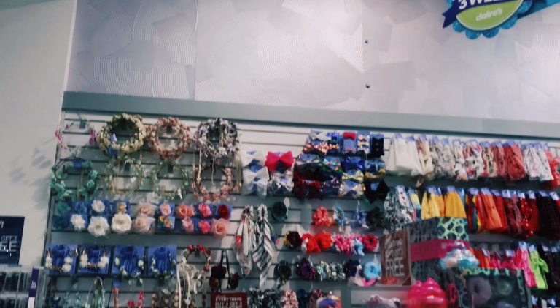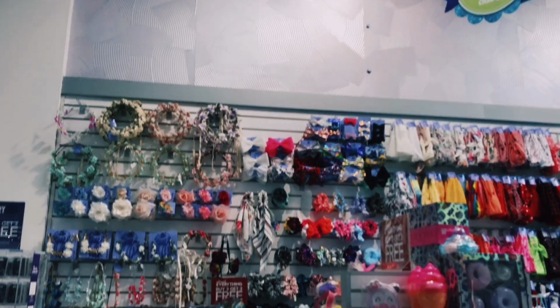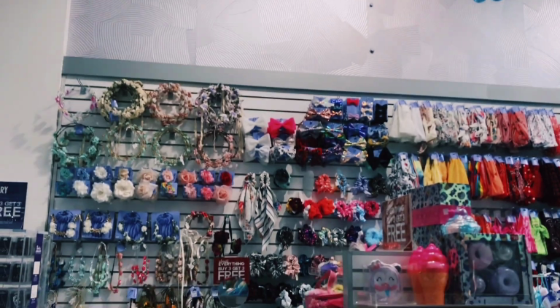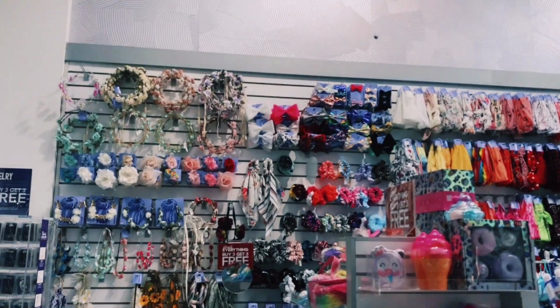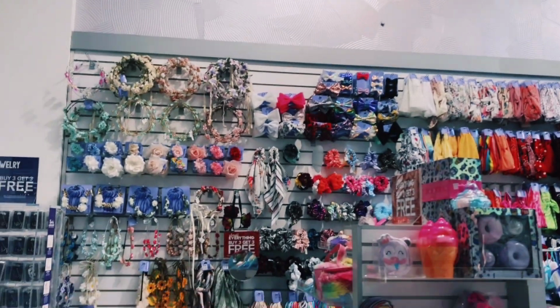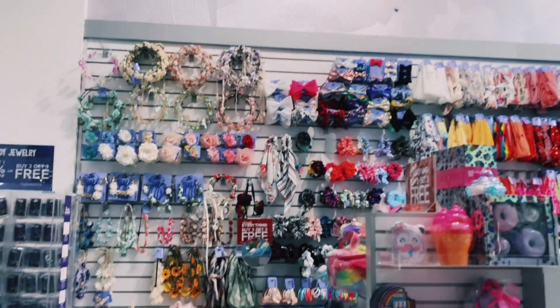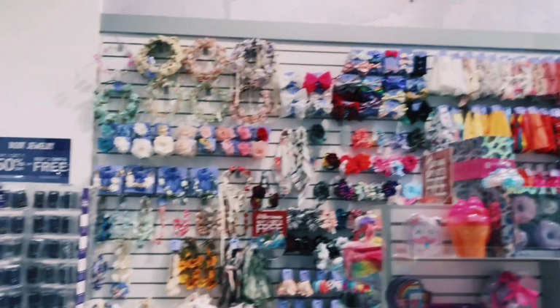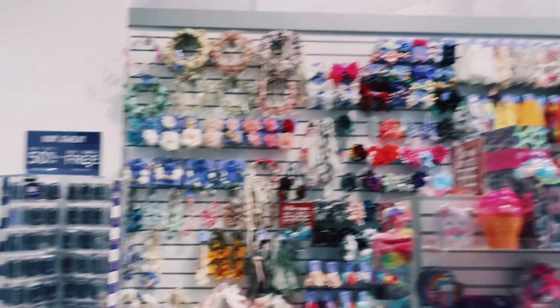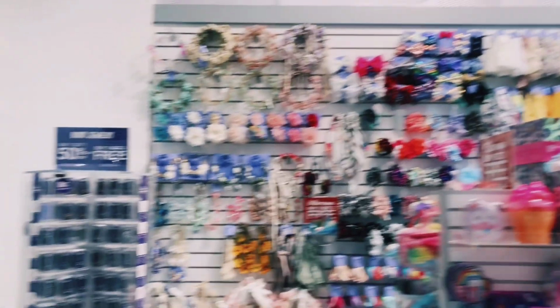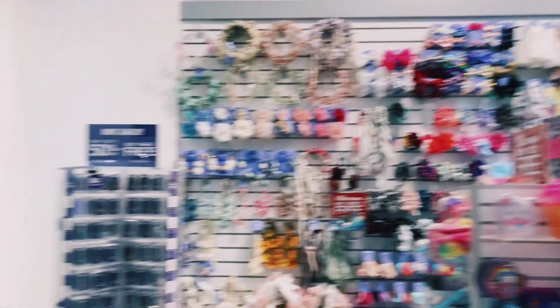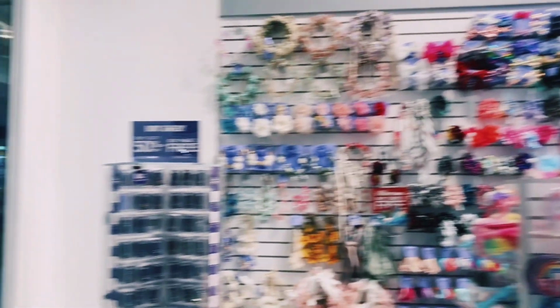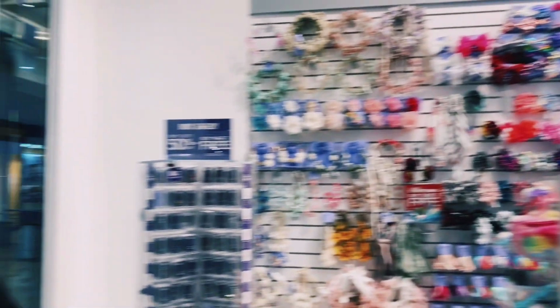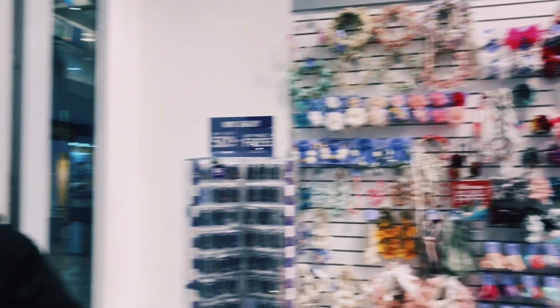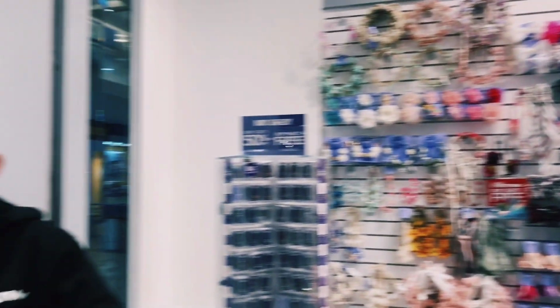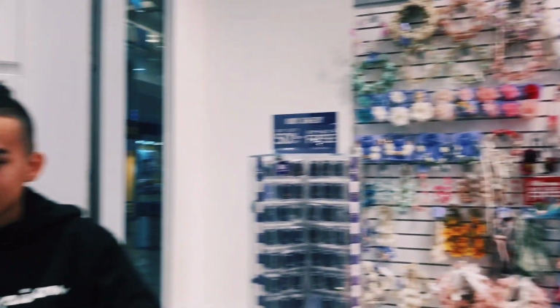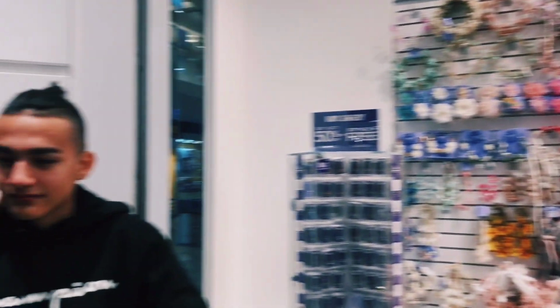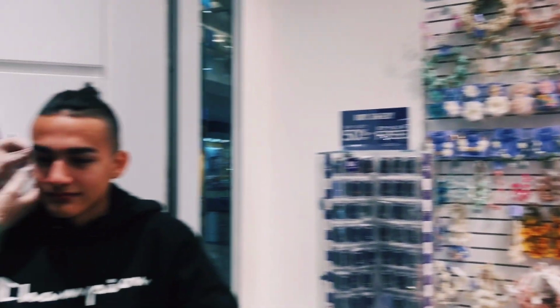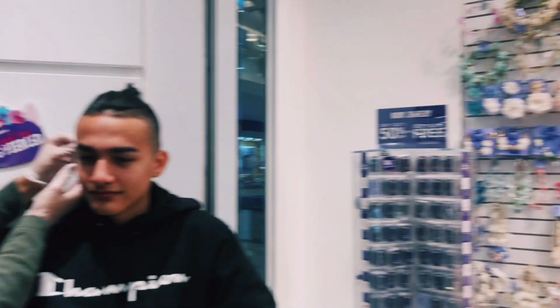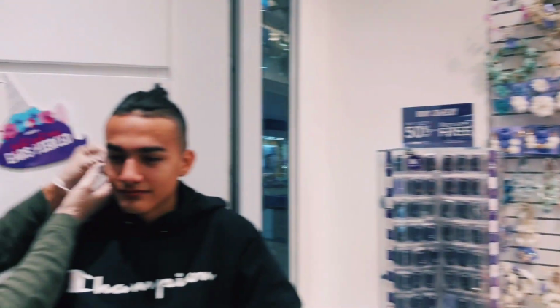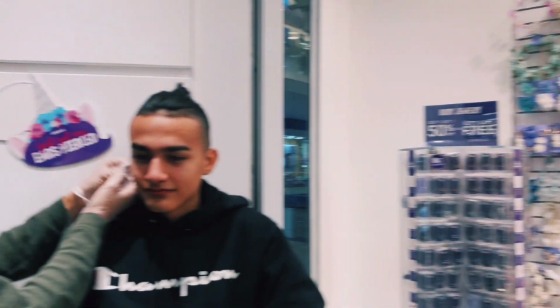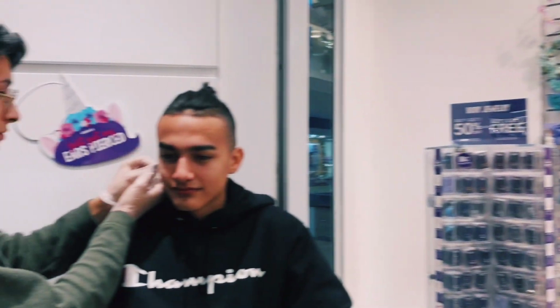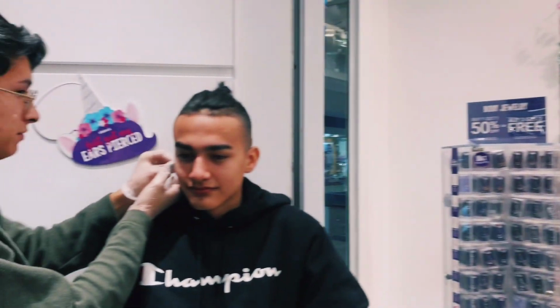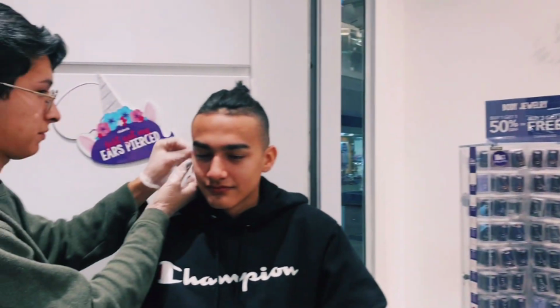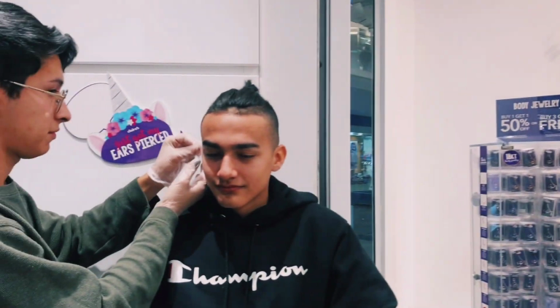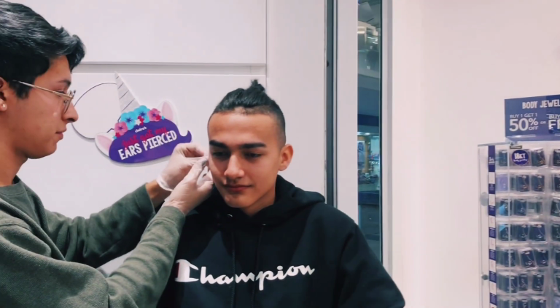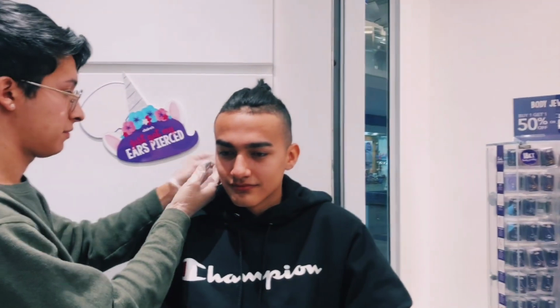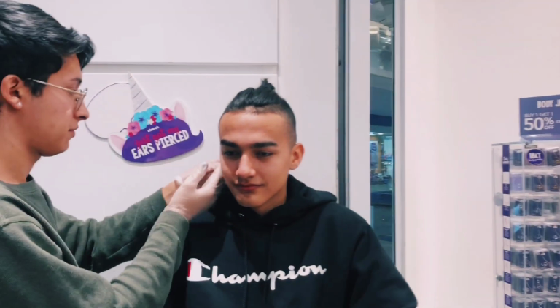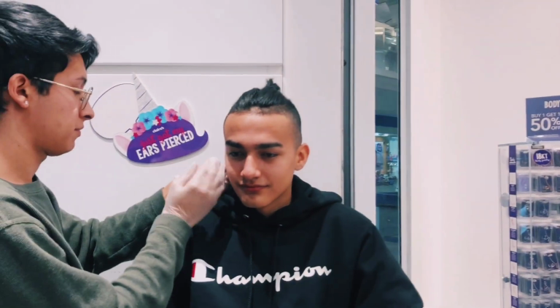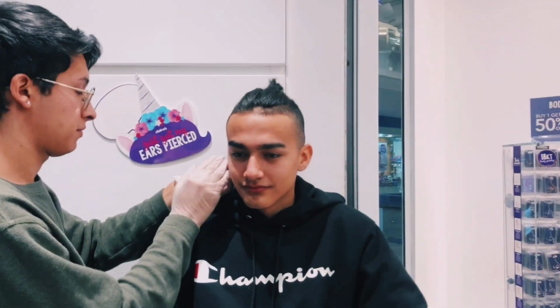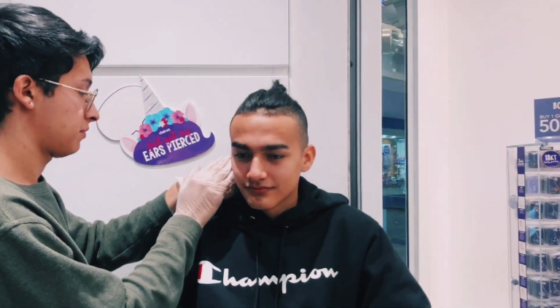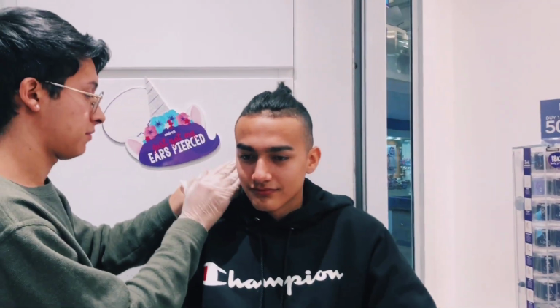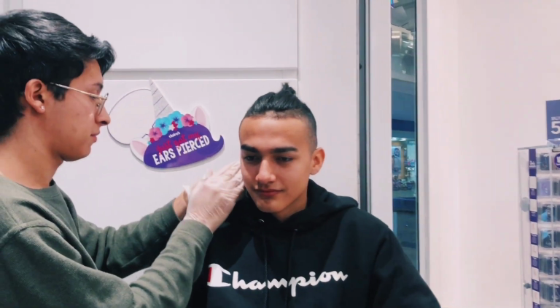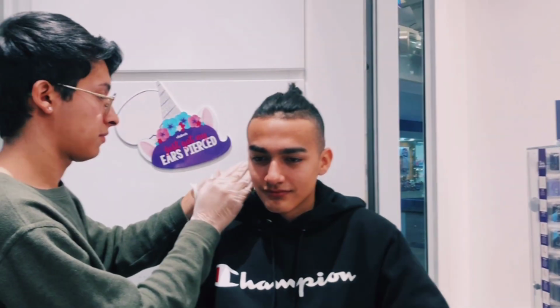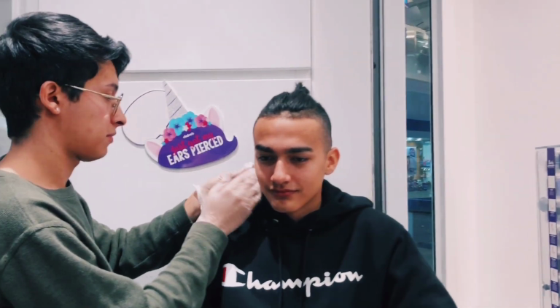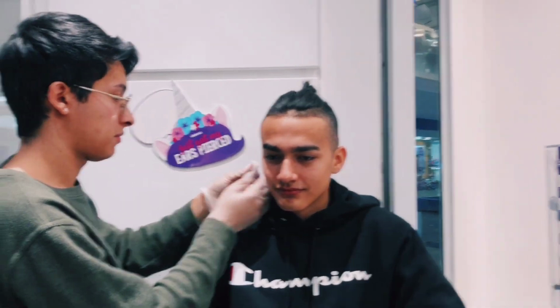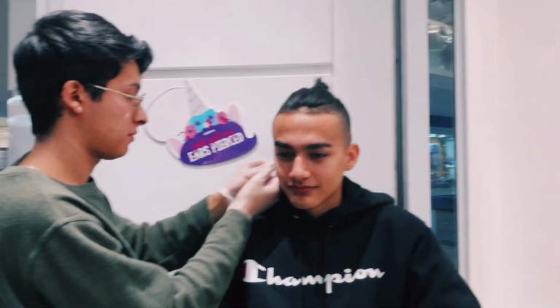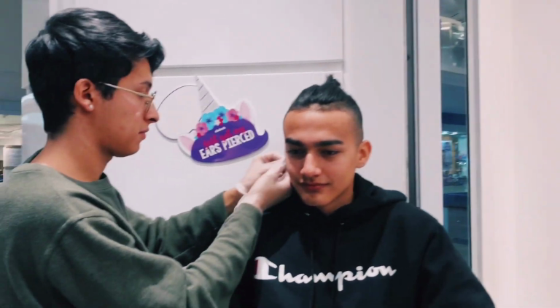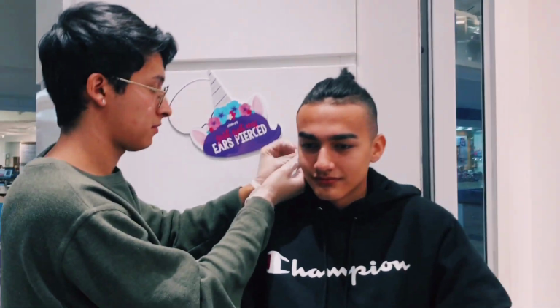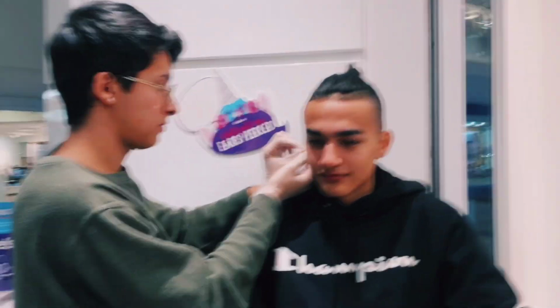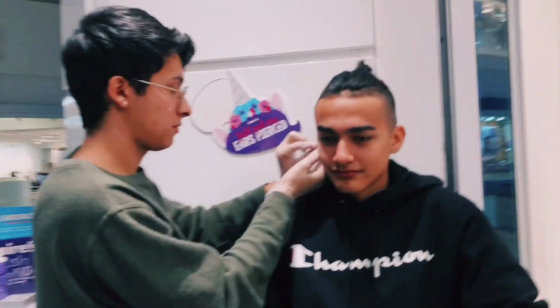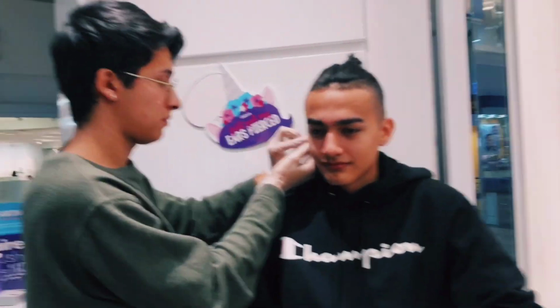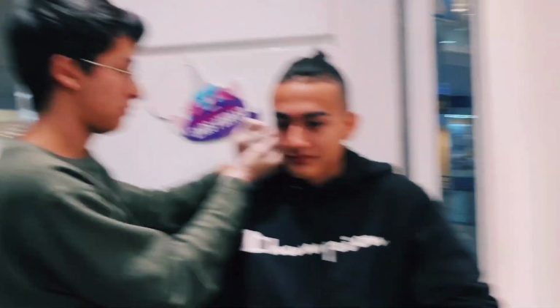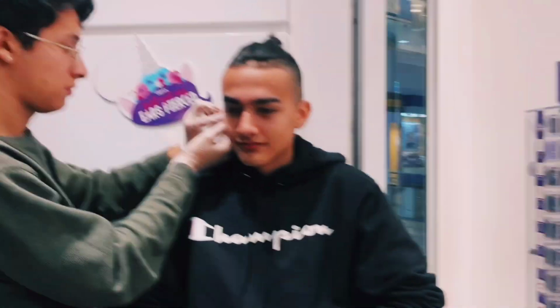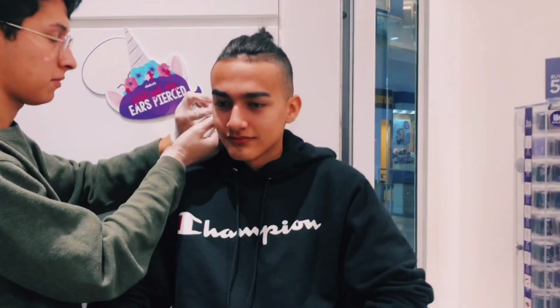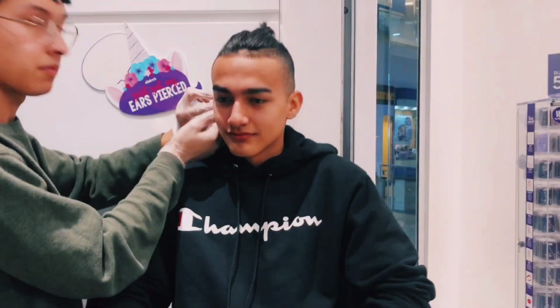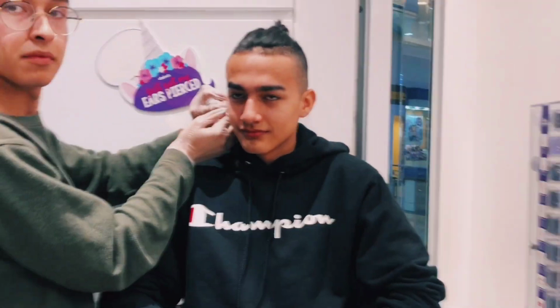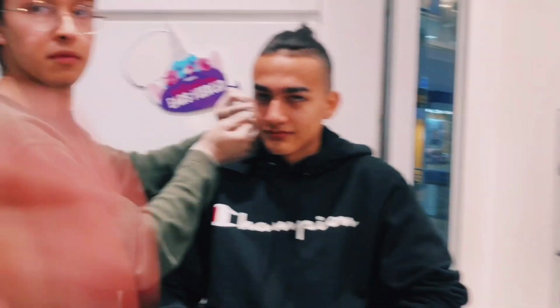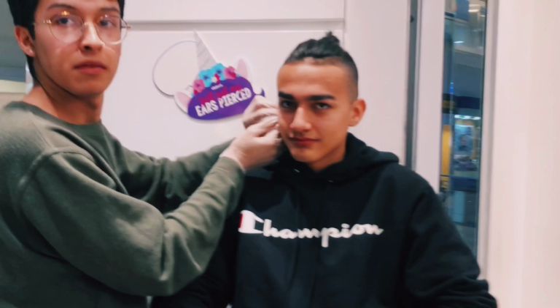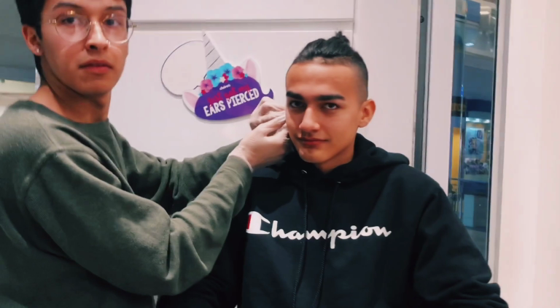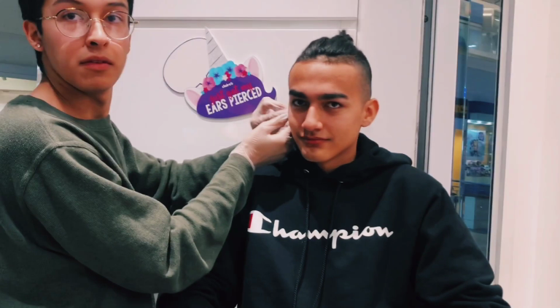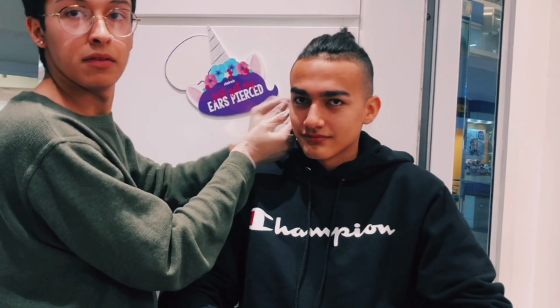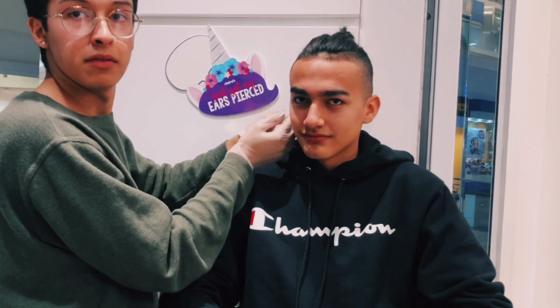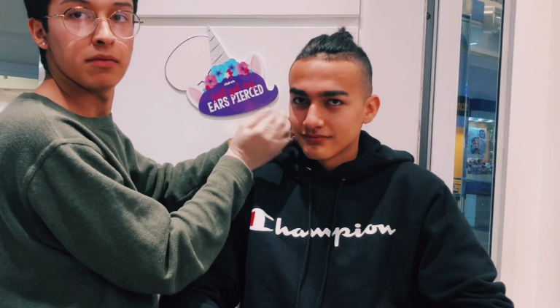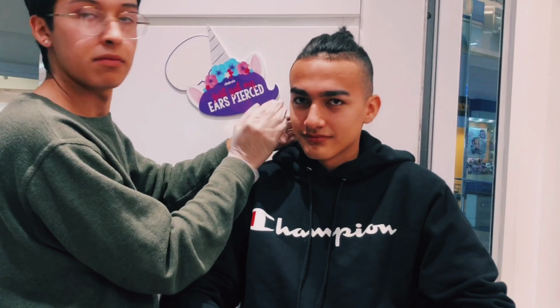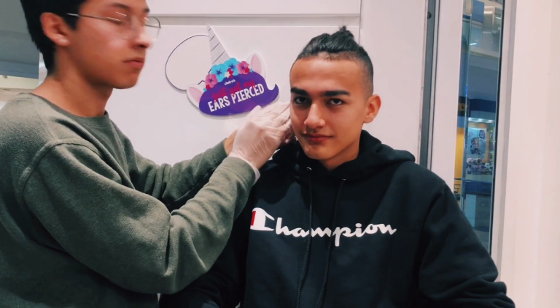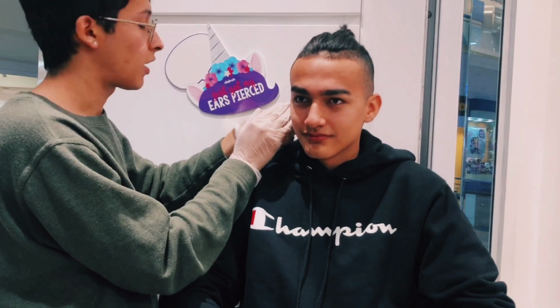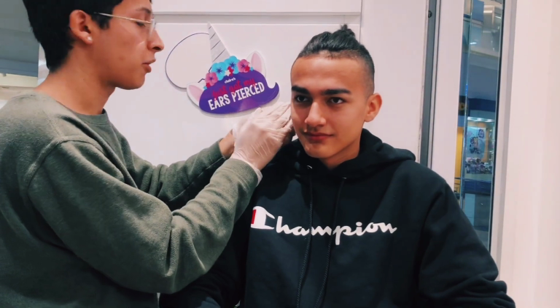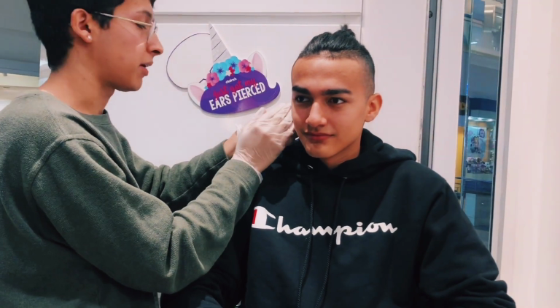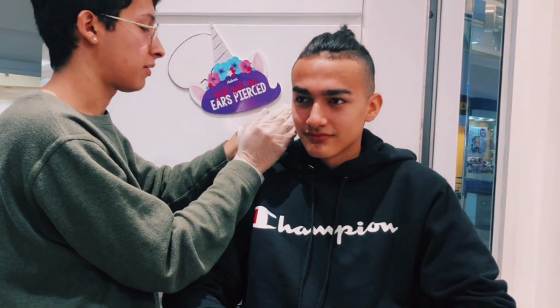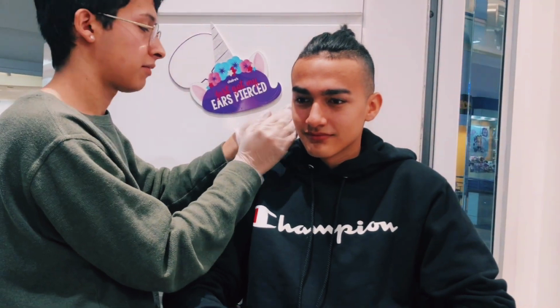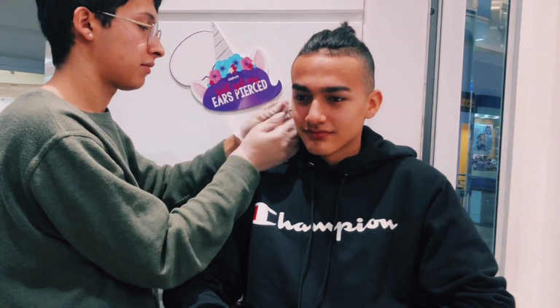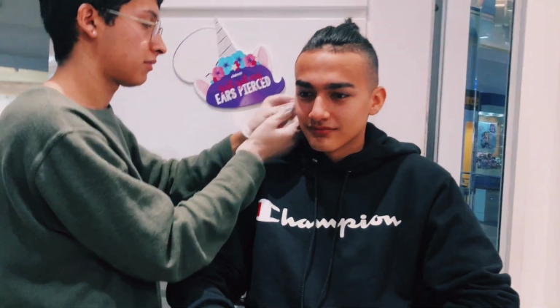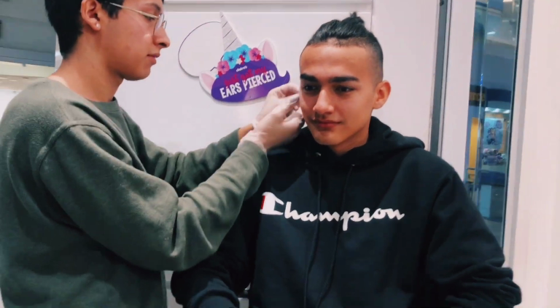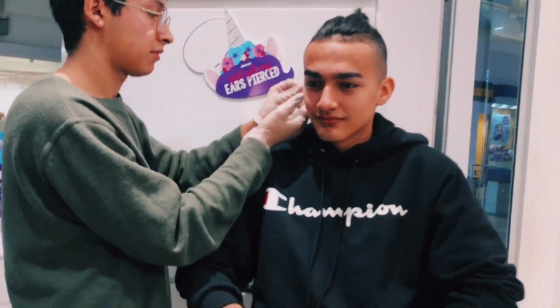Yo, what up guys, it's your girl Janilzo here, and you're gonna see my friend get his ears pierced today. You mind if you're in the video? Thank you.